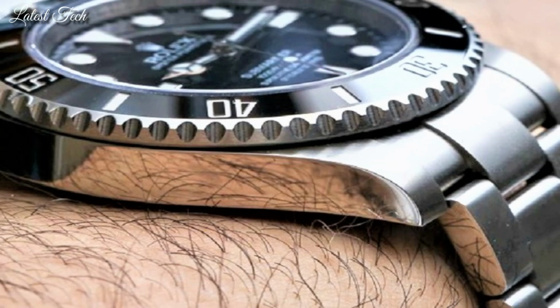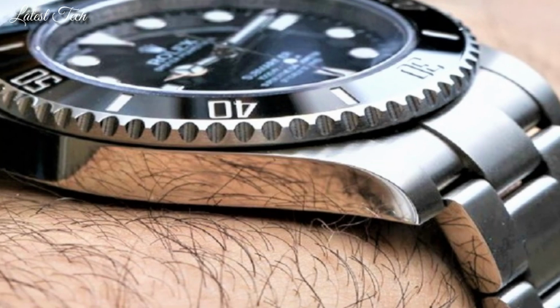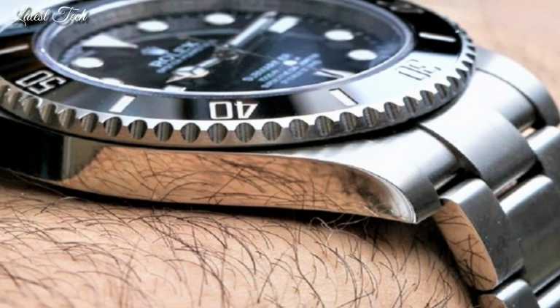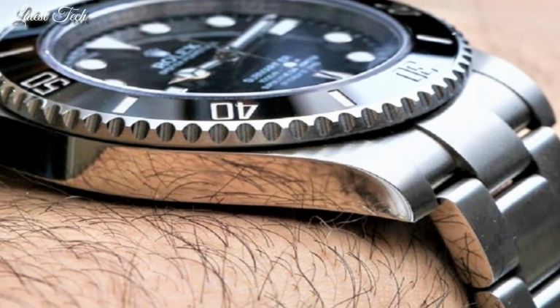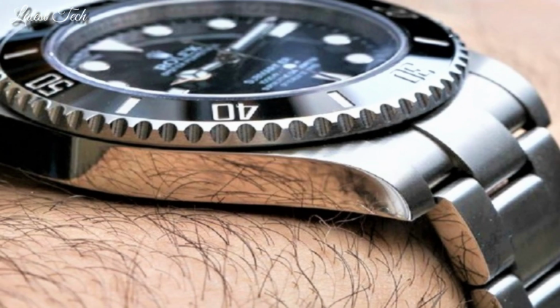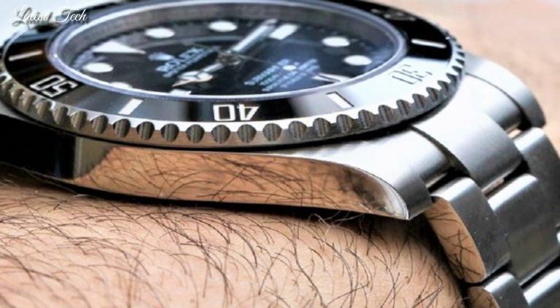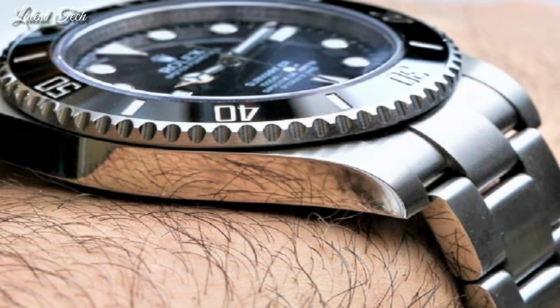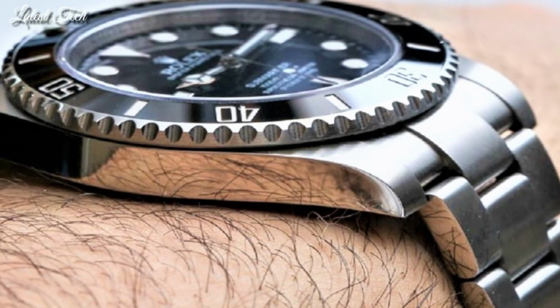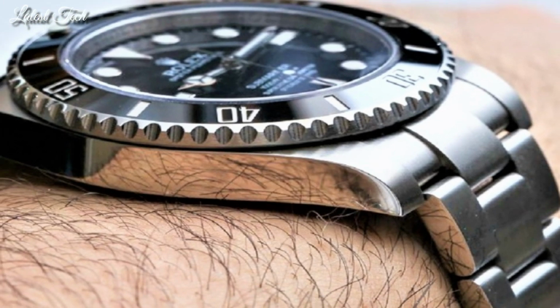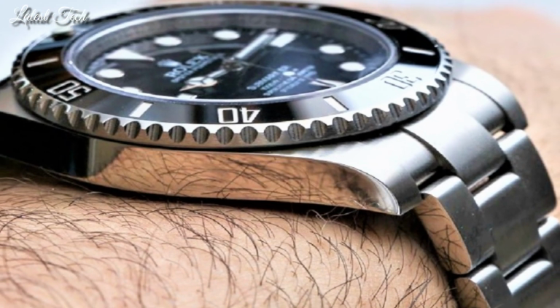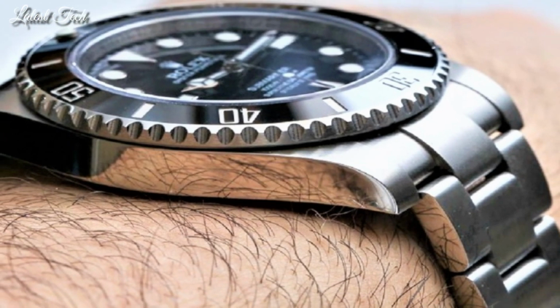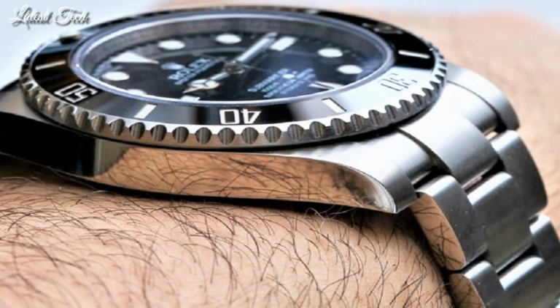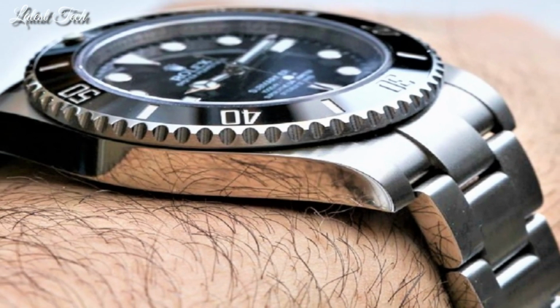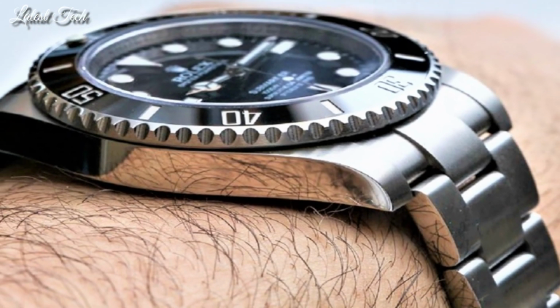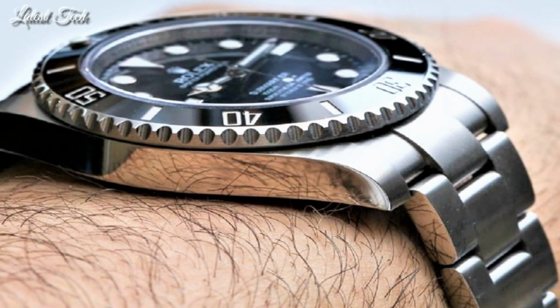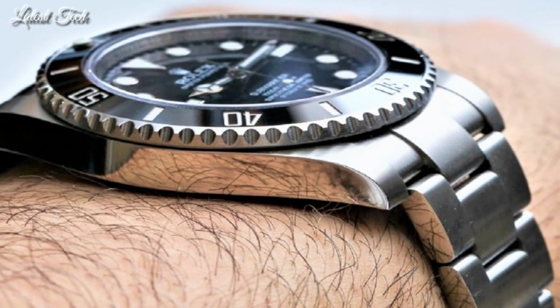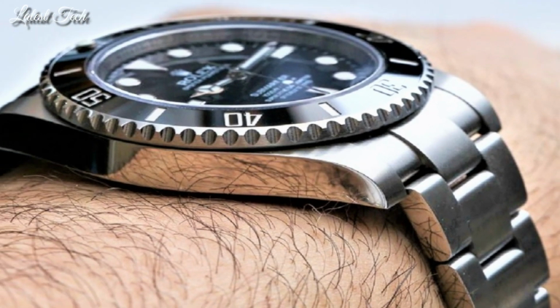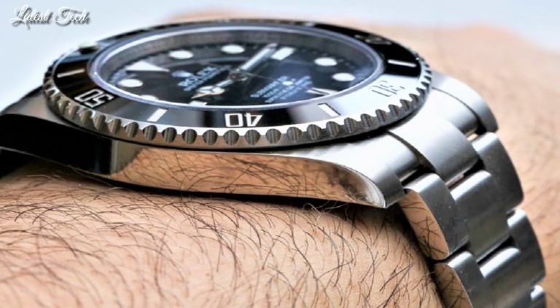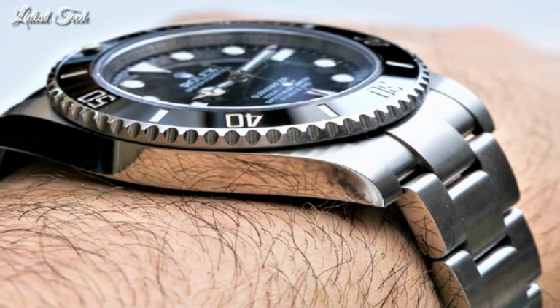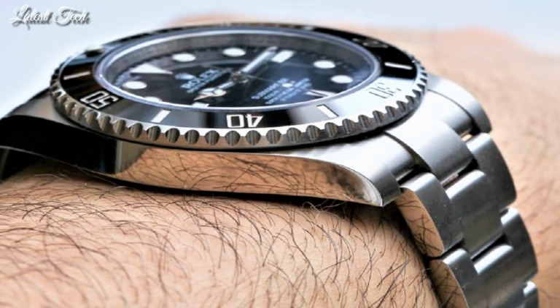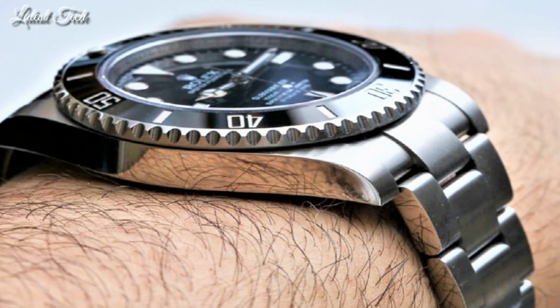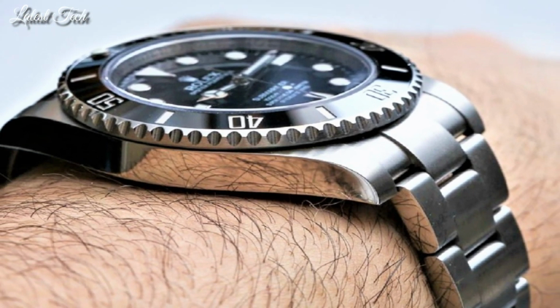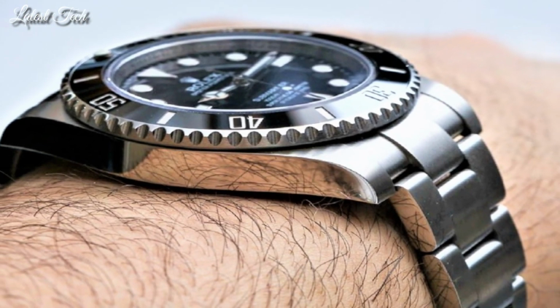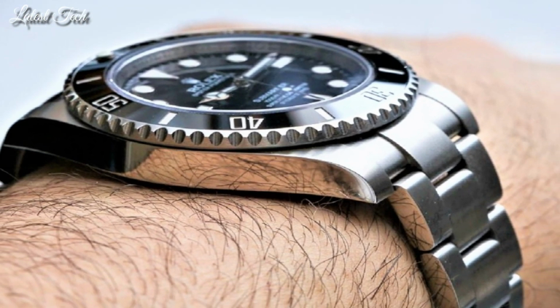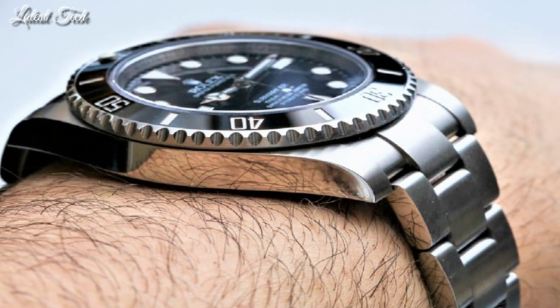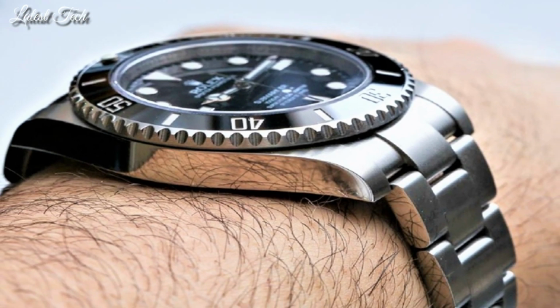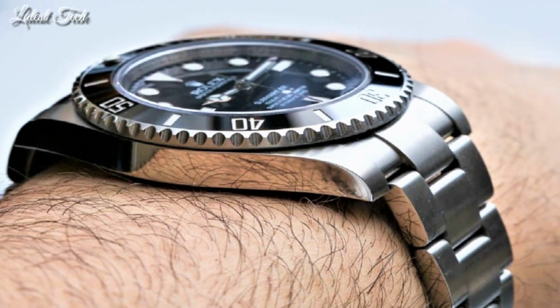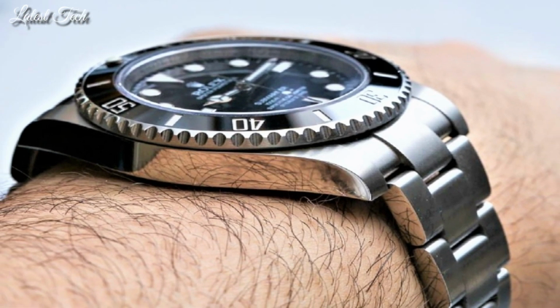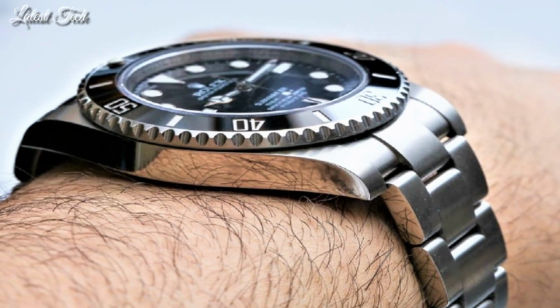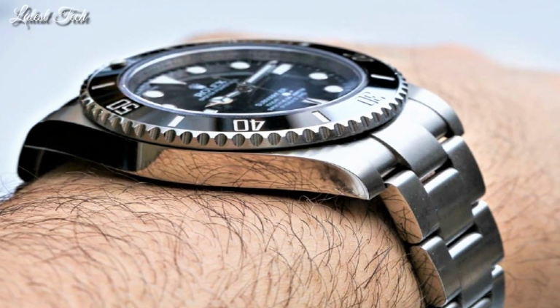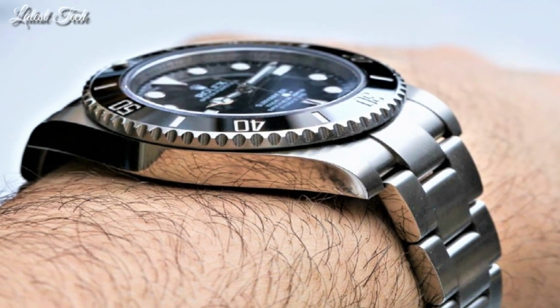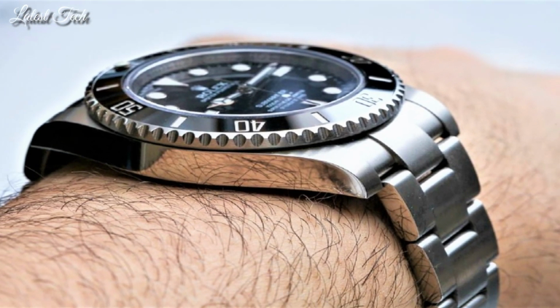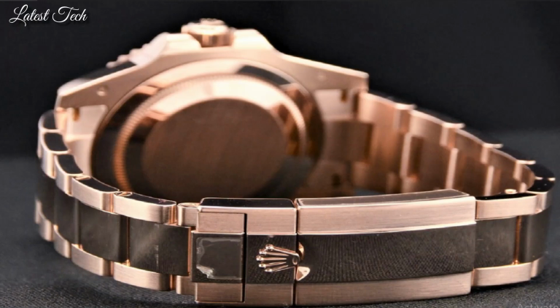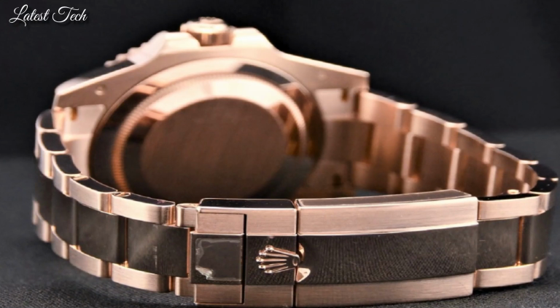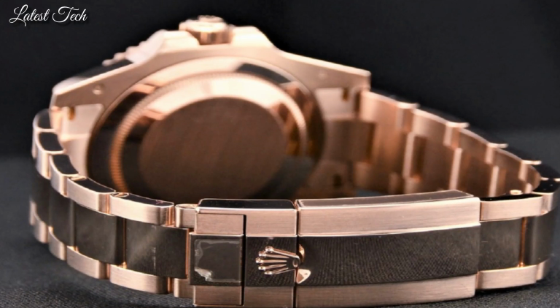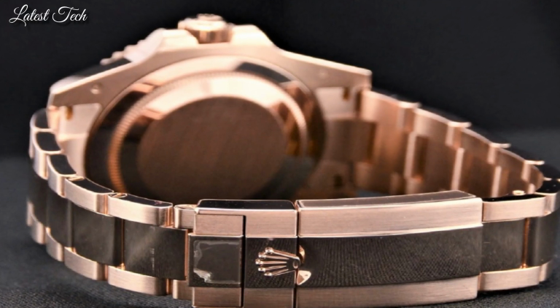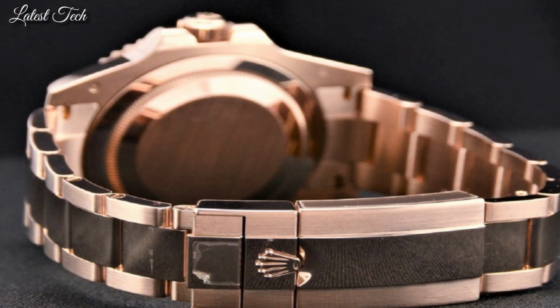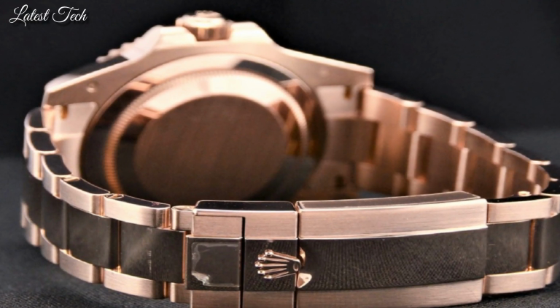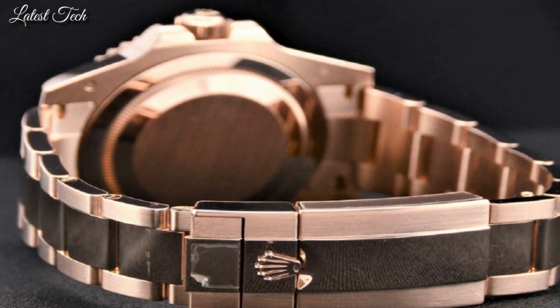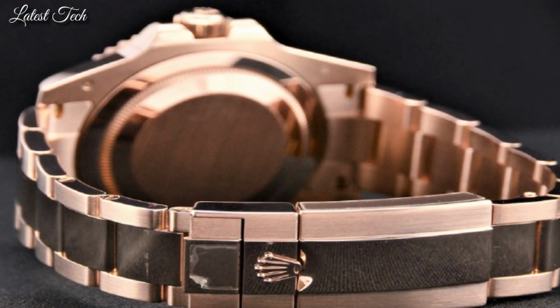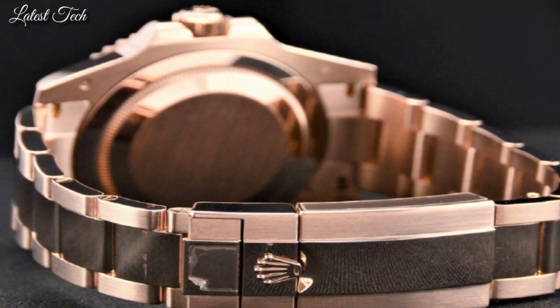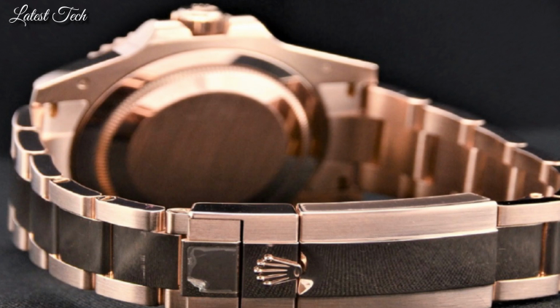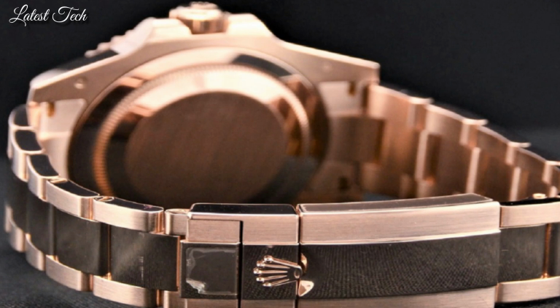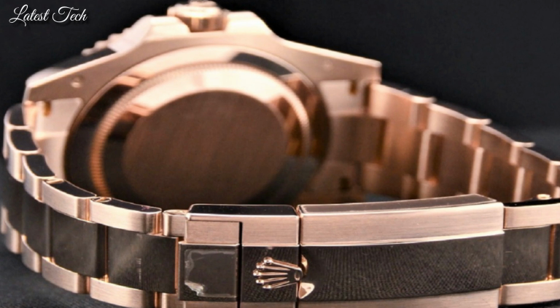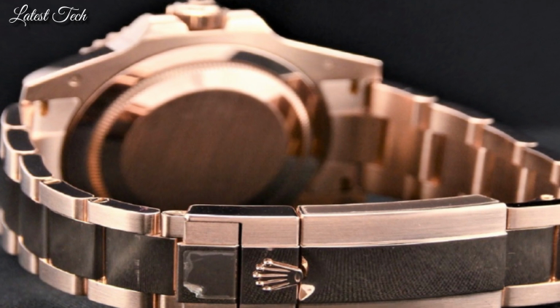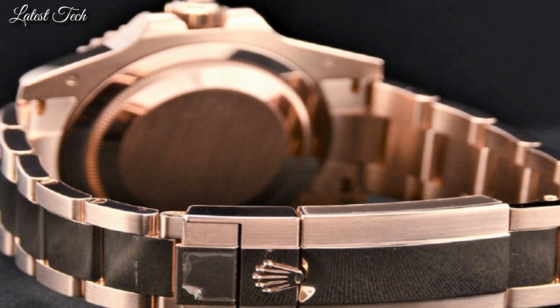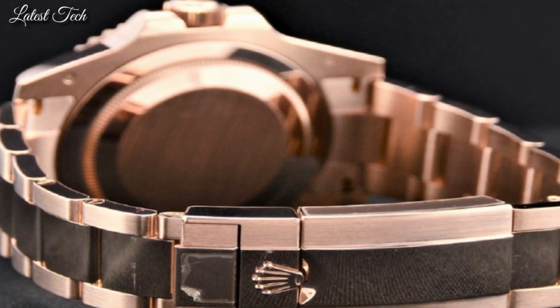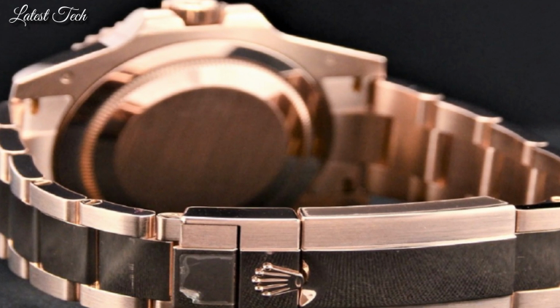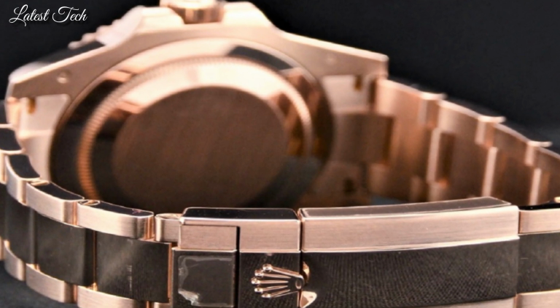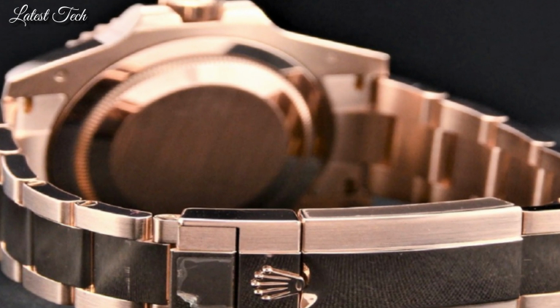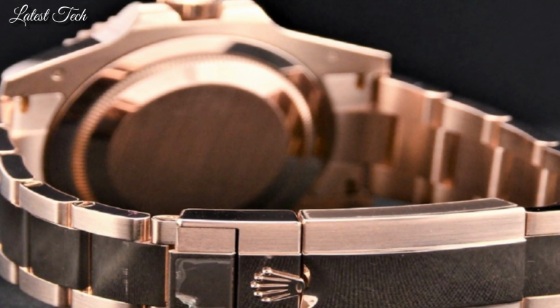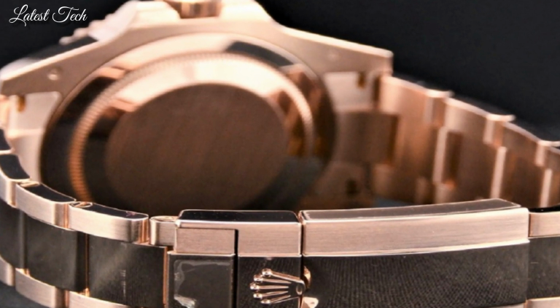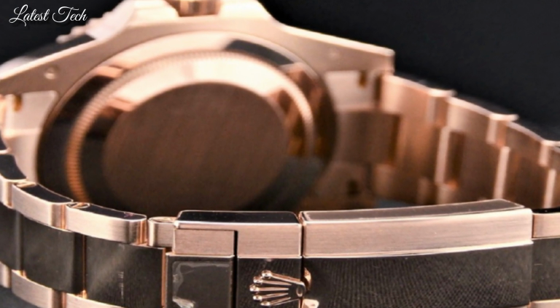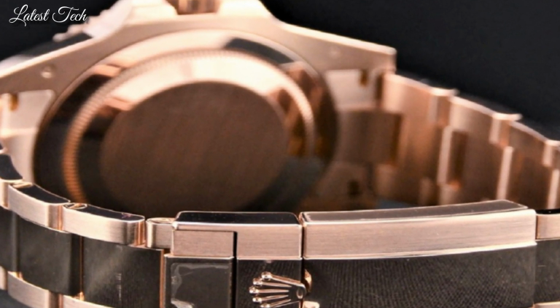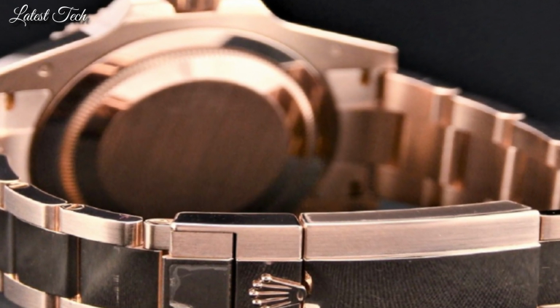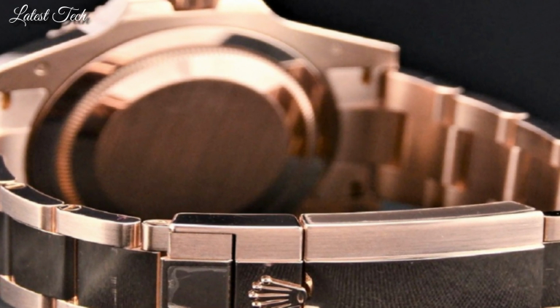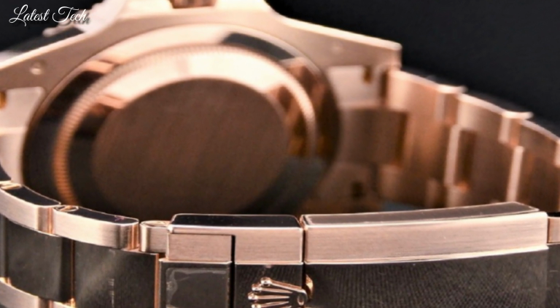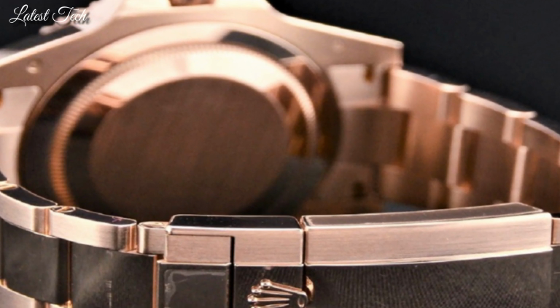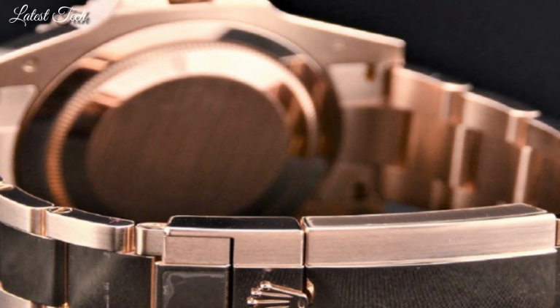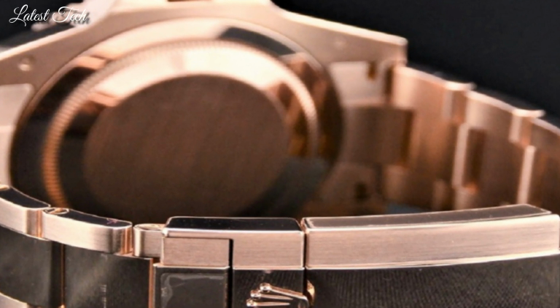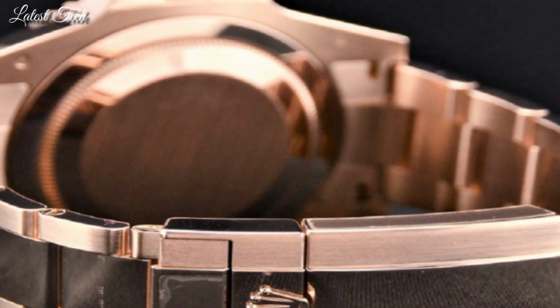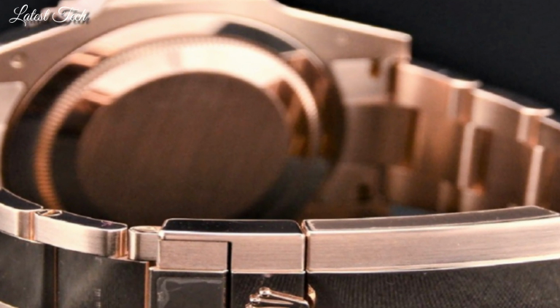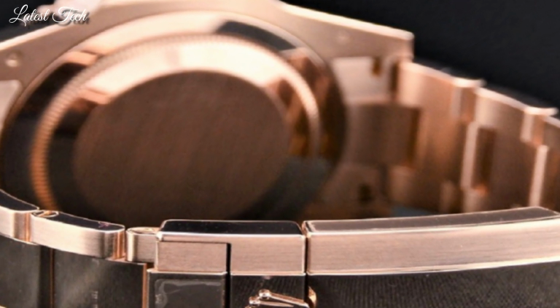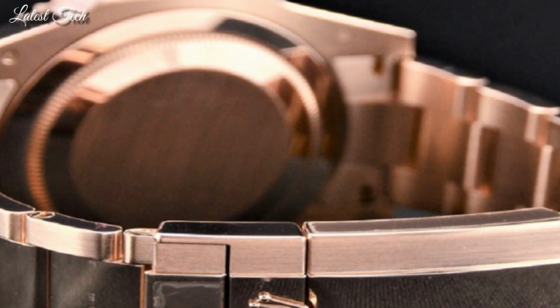Hello everyone! Today I am going to show you the best Rolex watches of 2024 based on specifications.